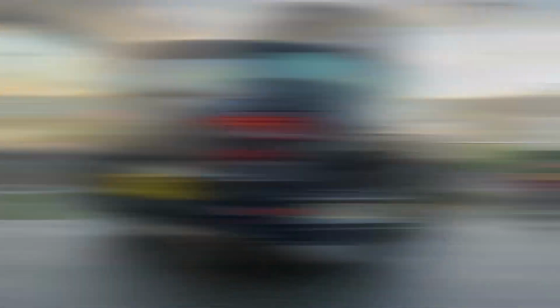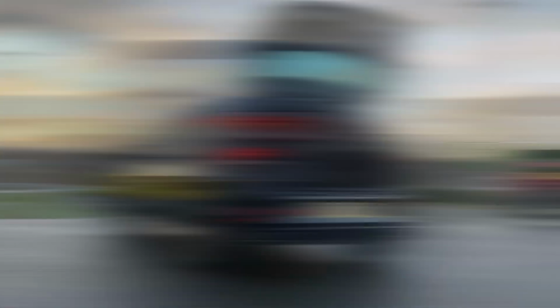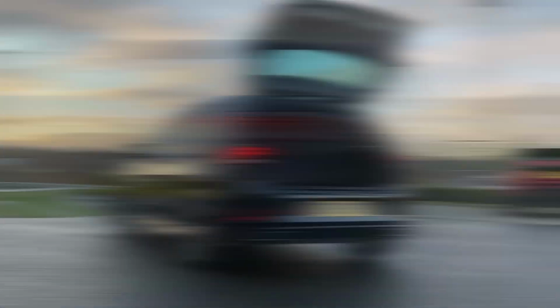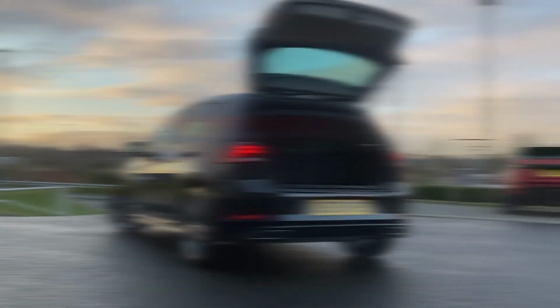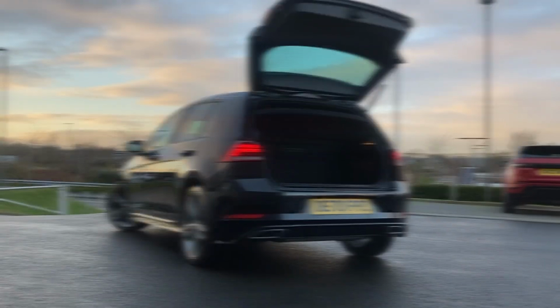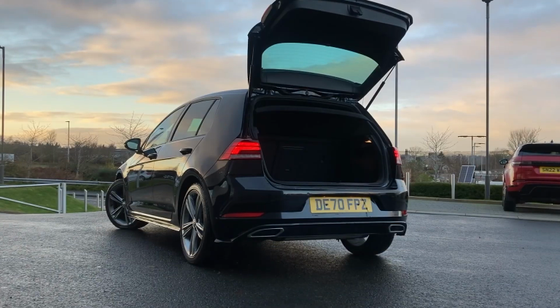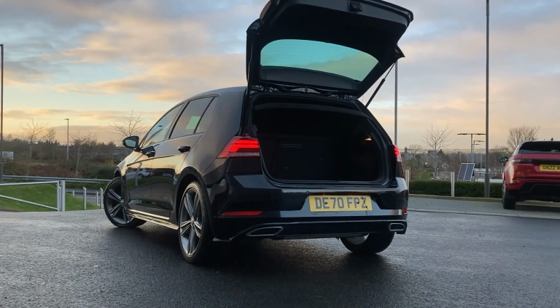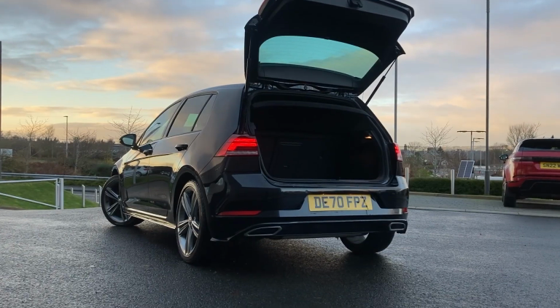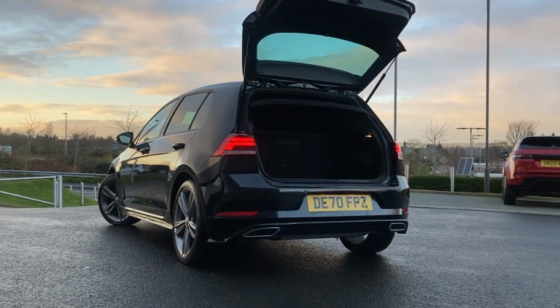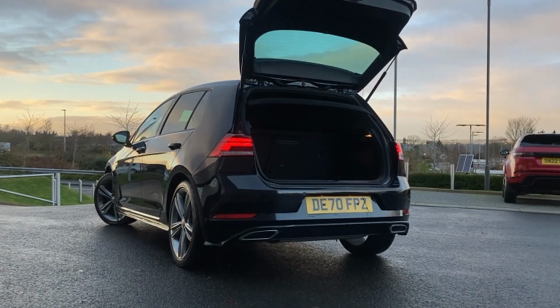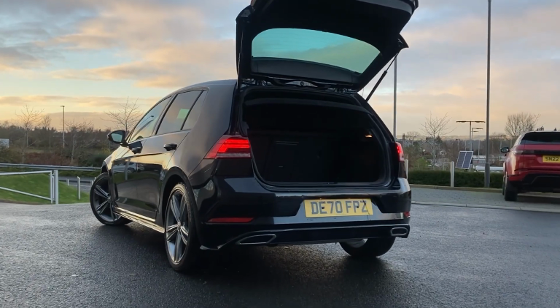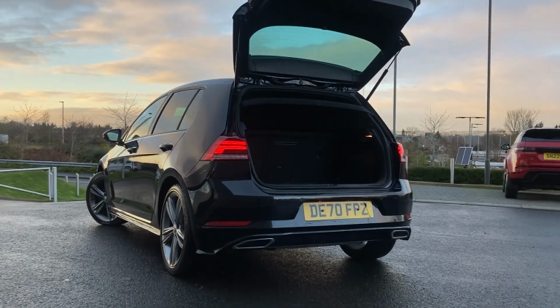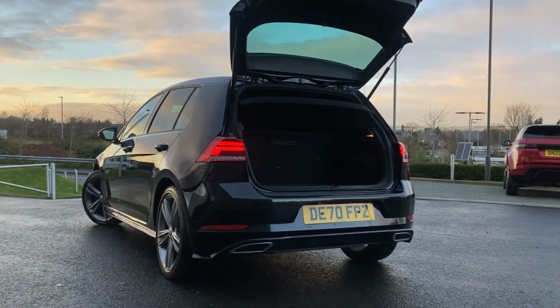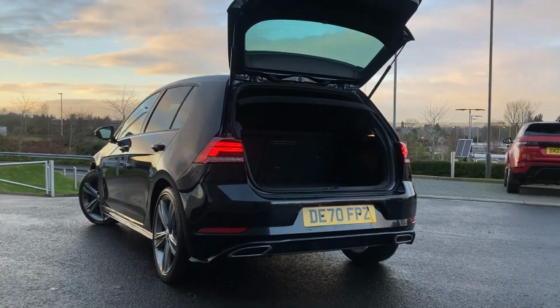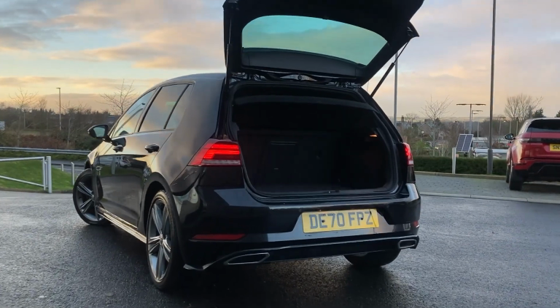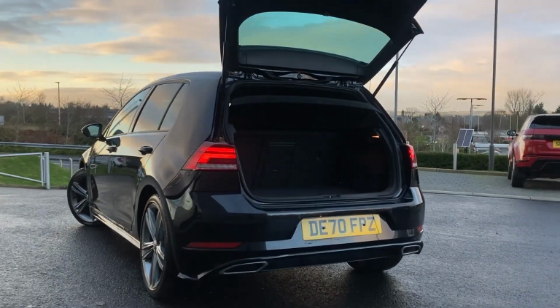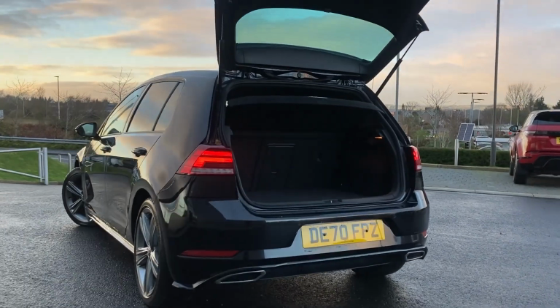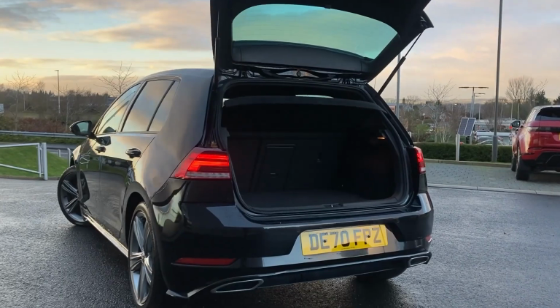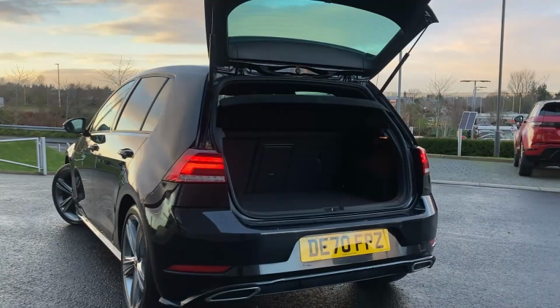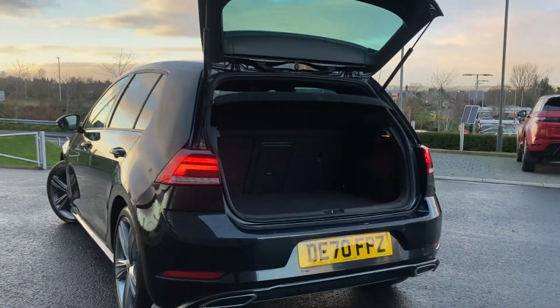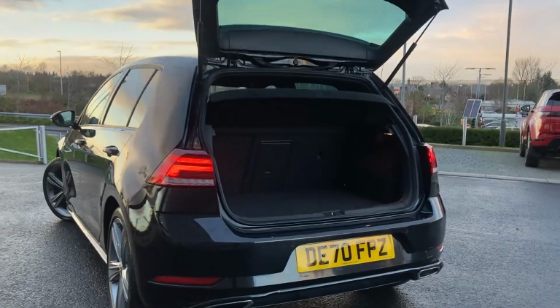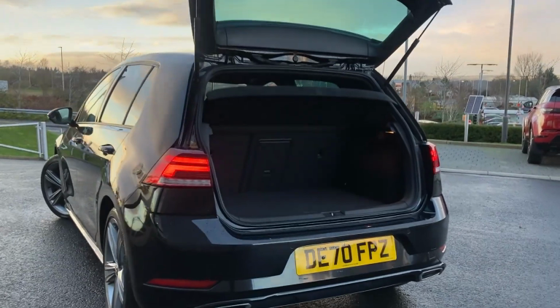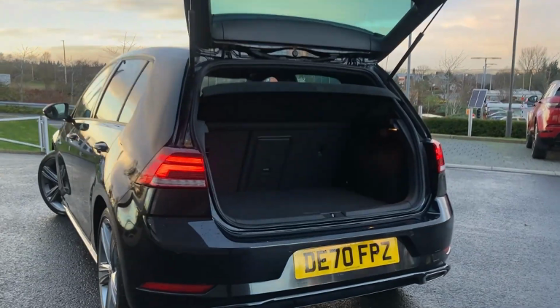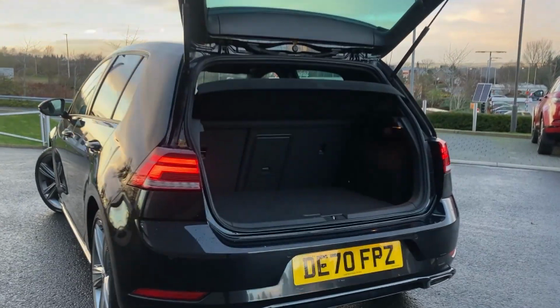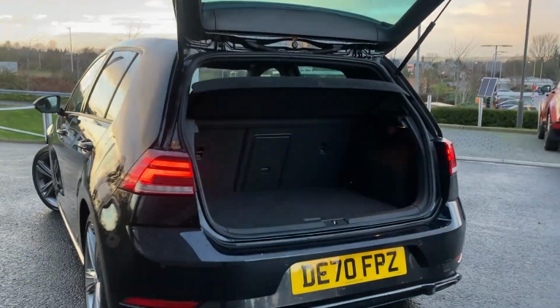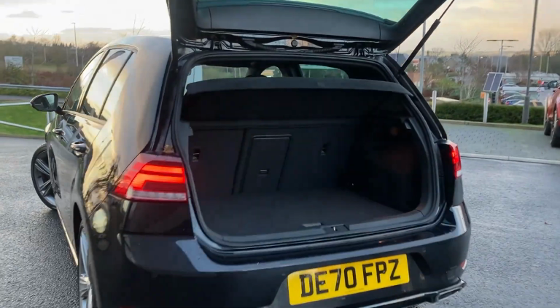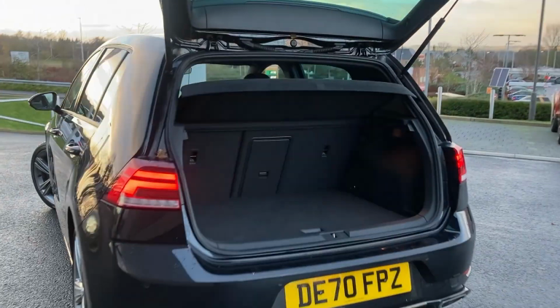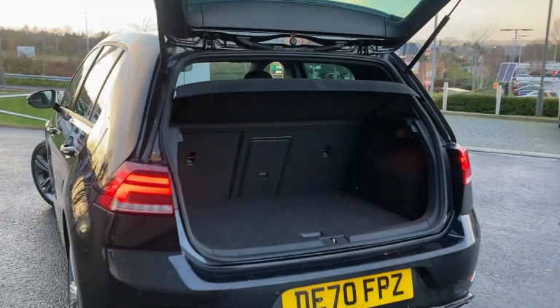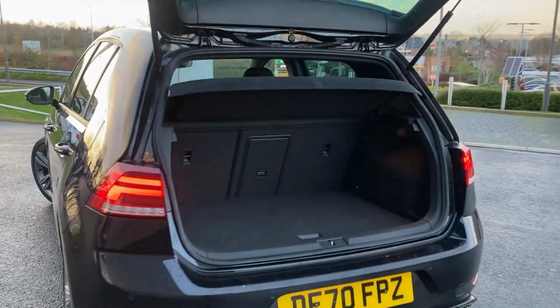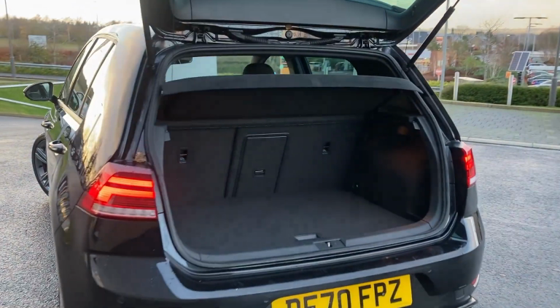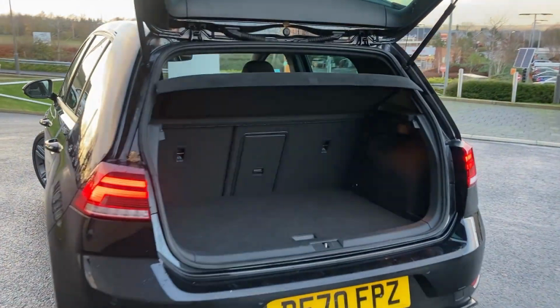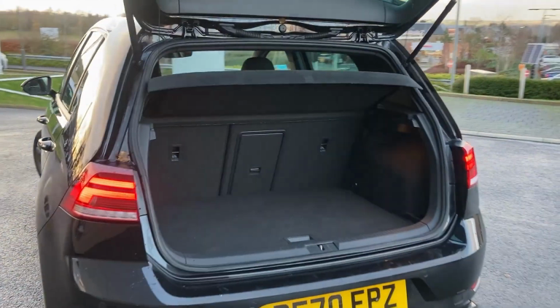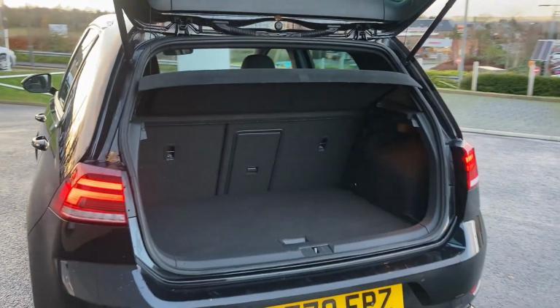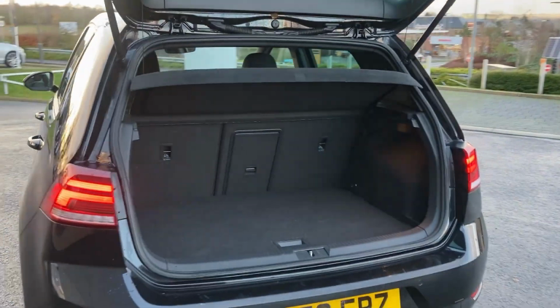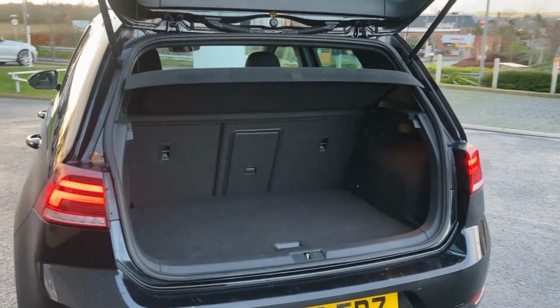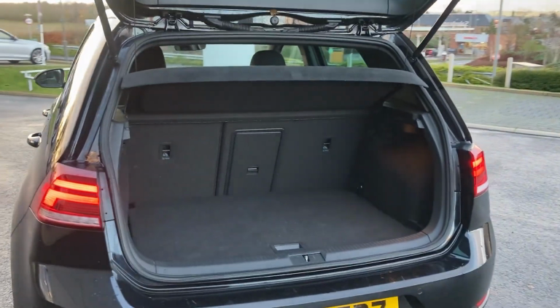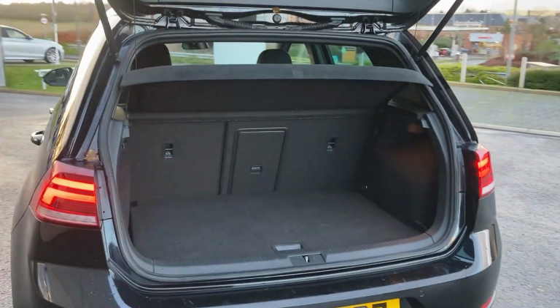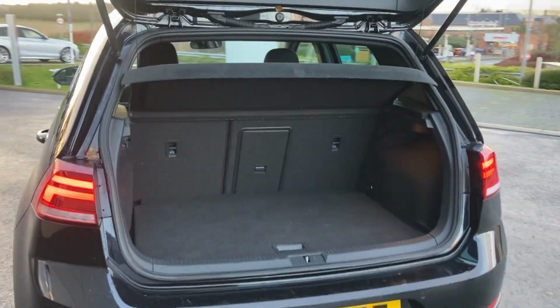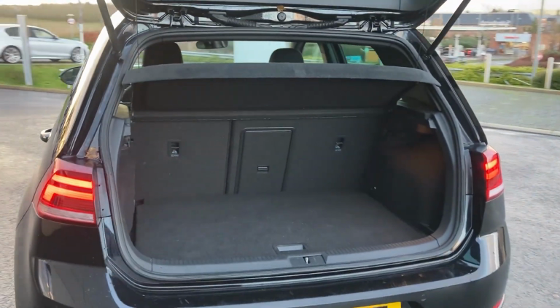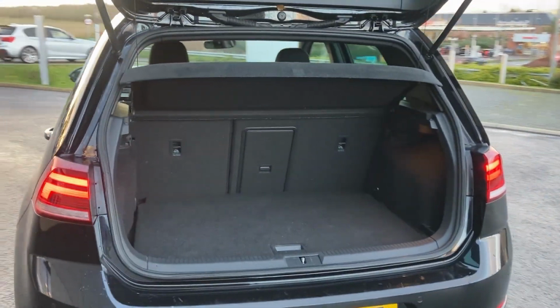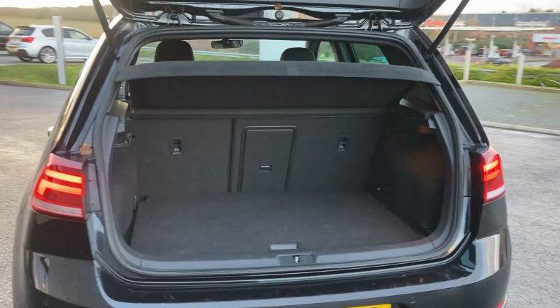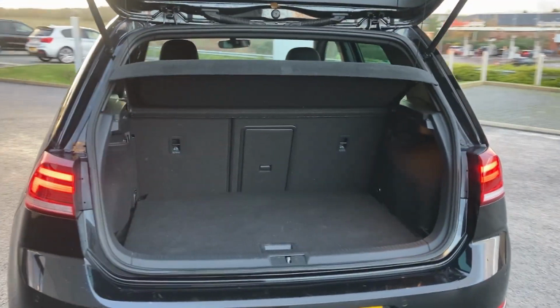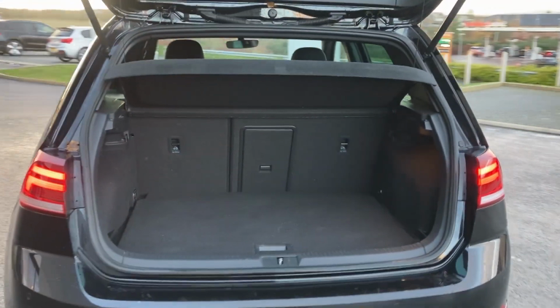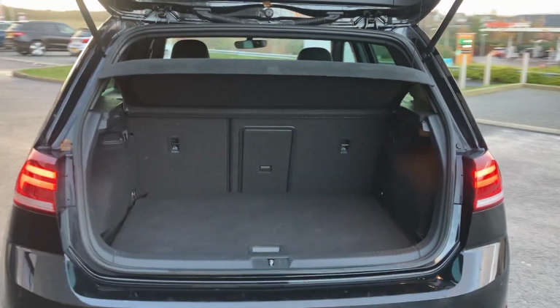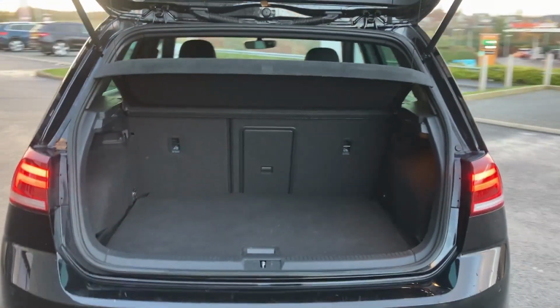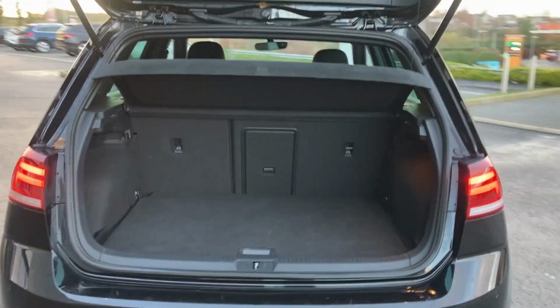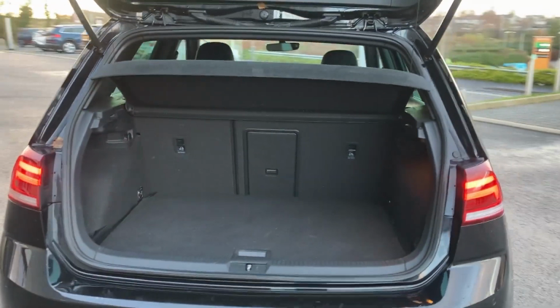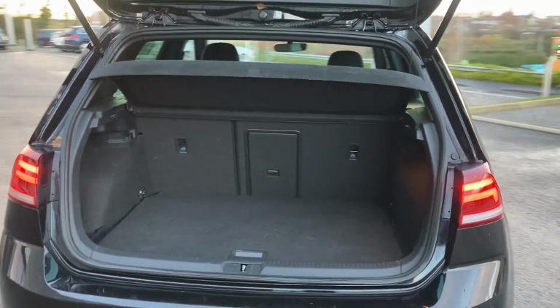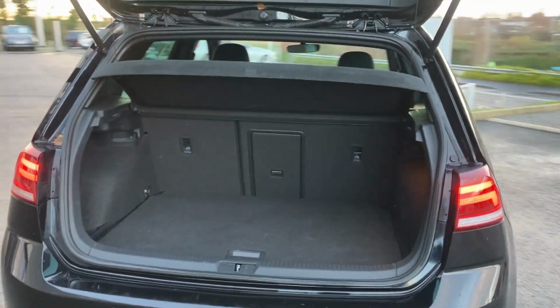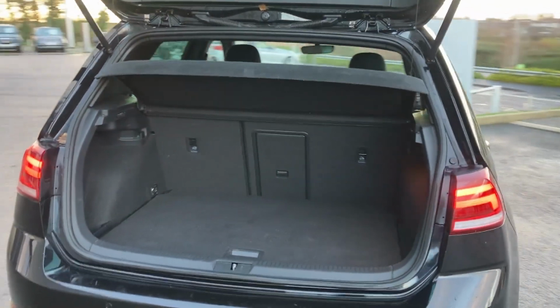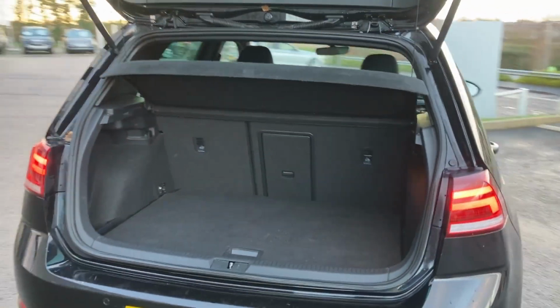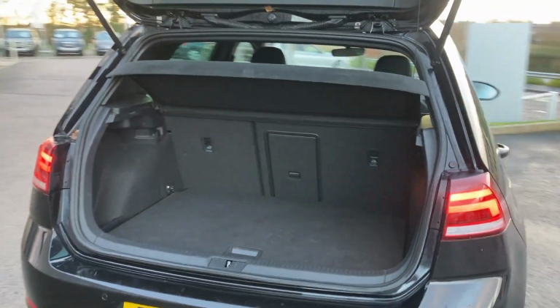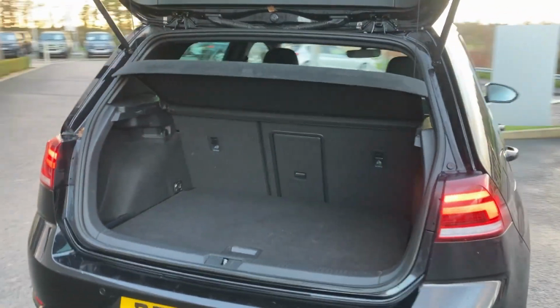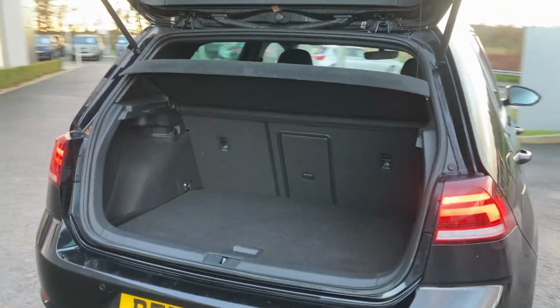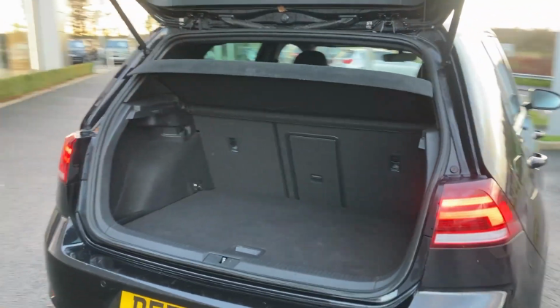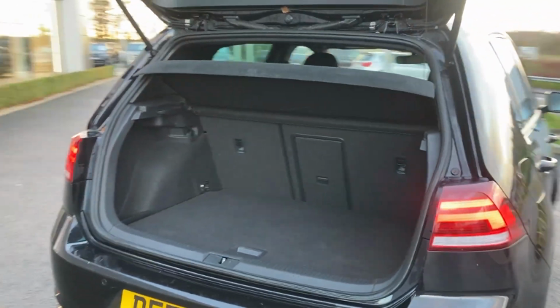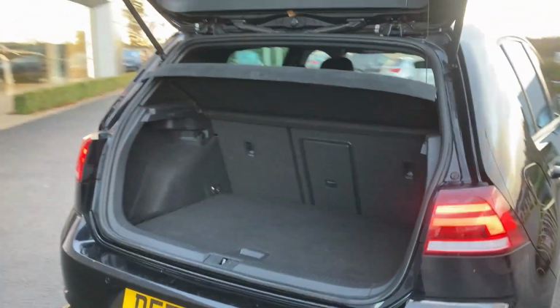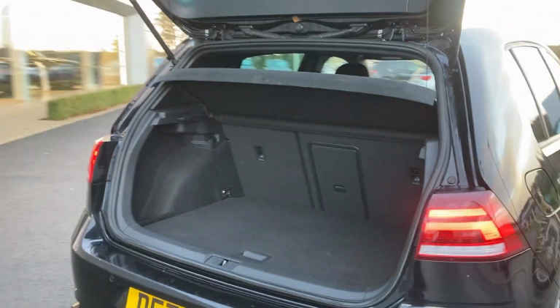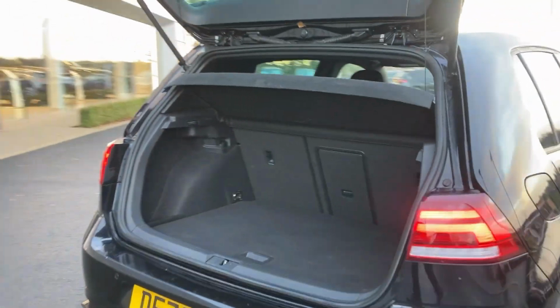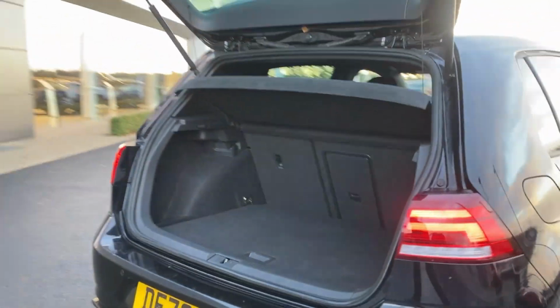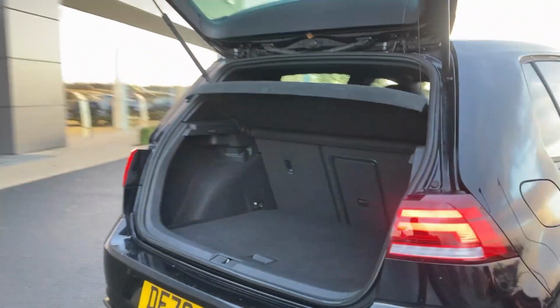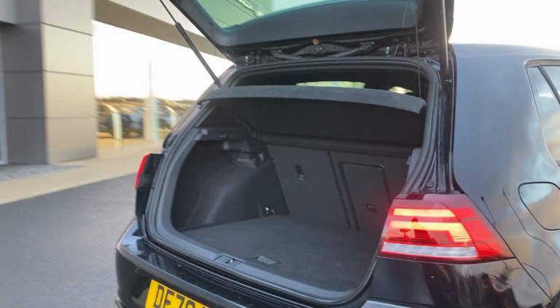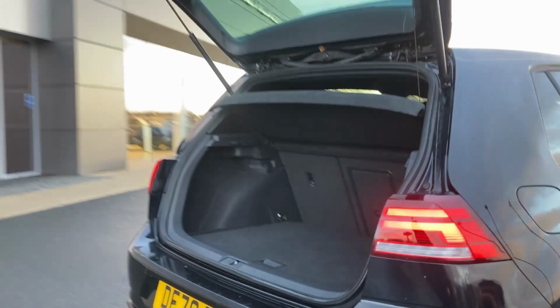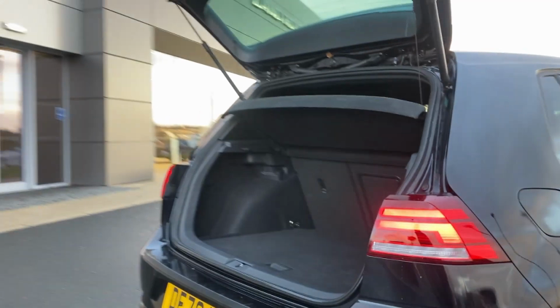As we enter beneath the tailgate, you can see the rear folding seats with the load through, the load space cover and the boot cloth.